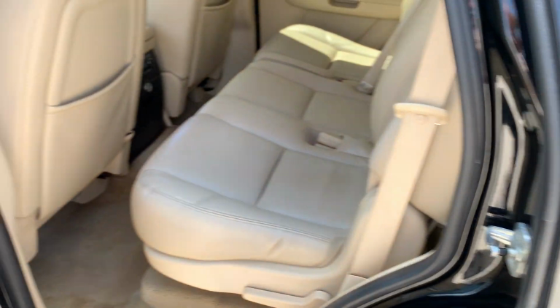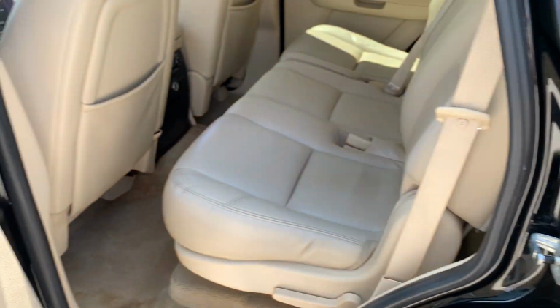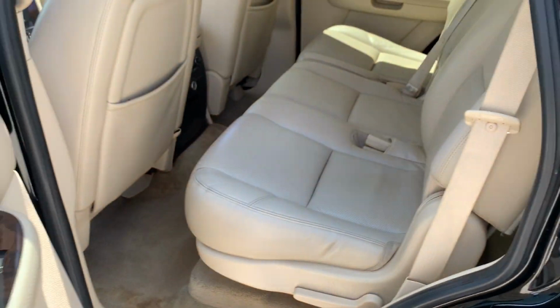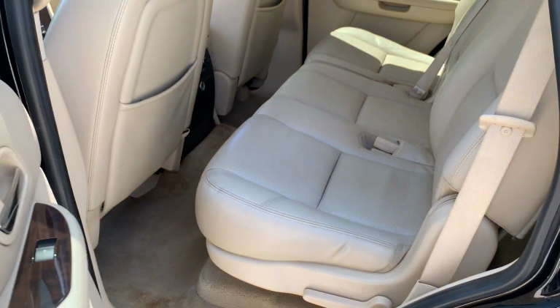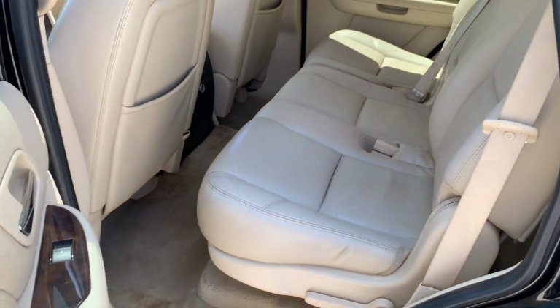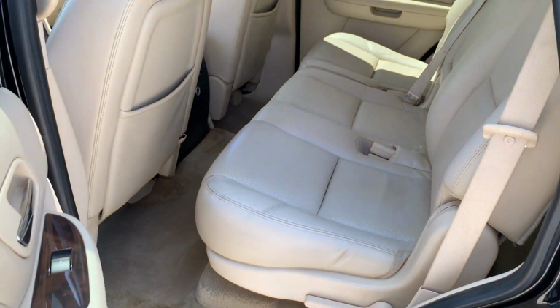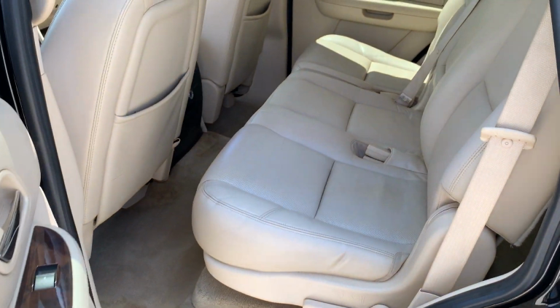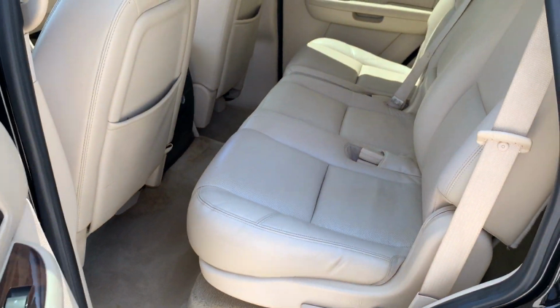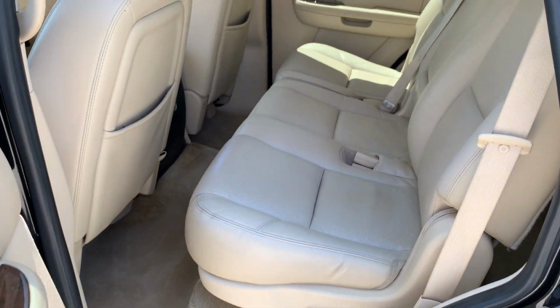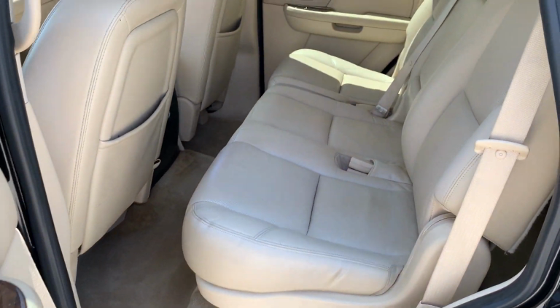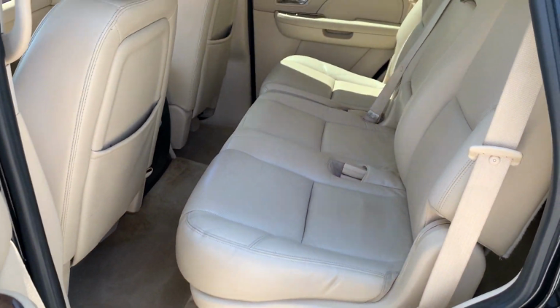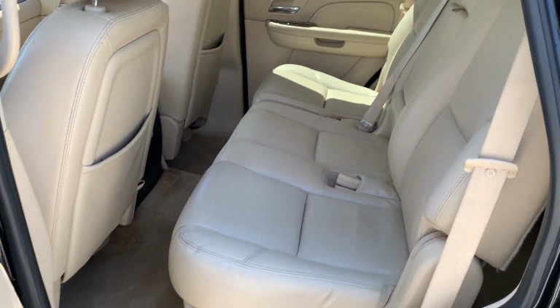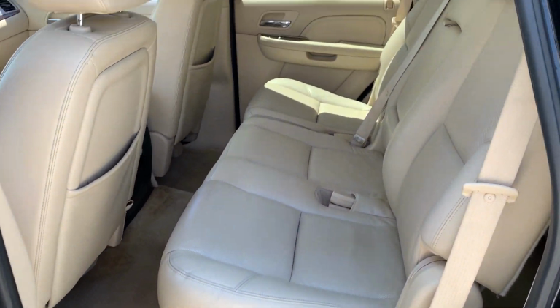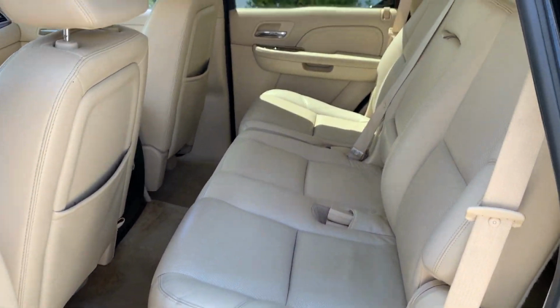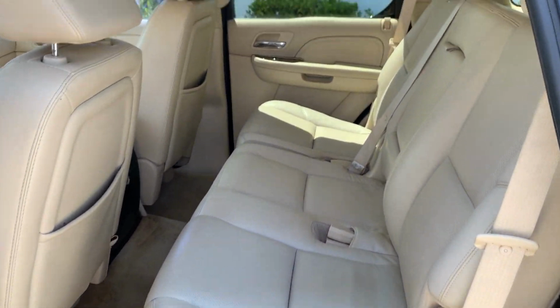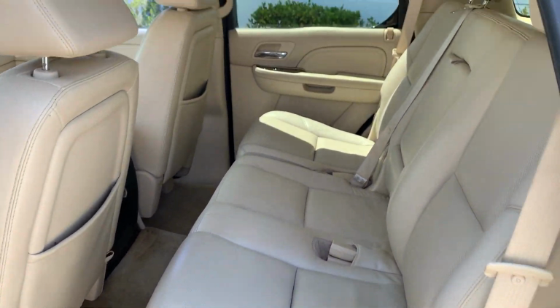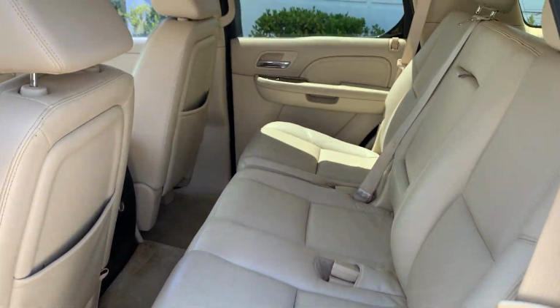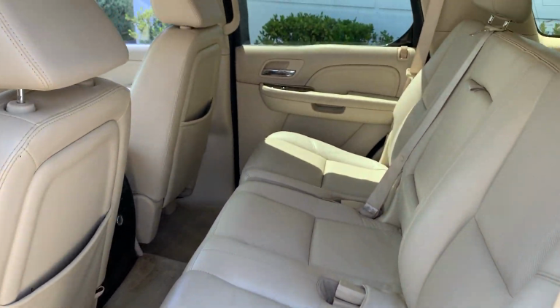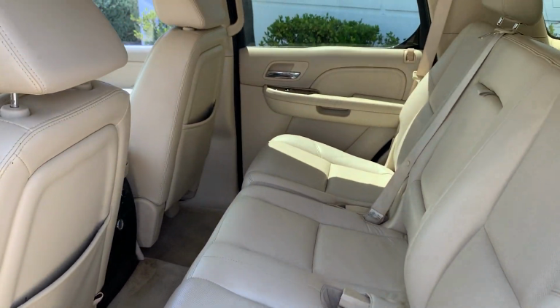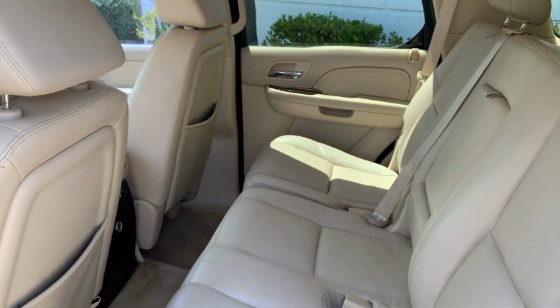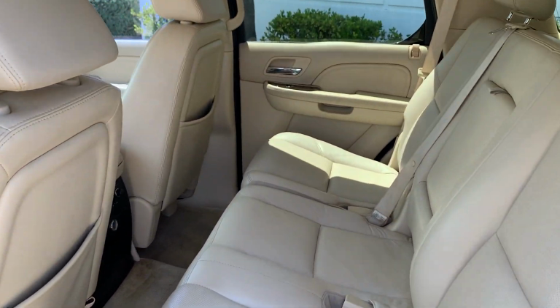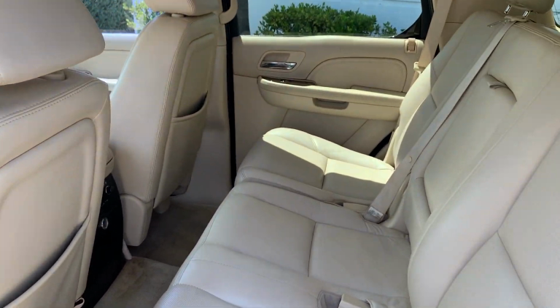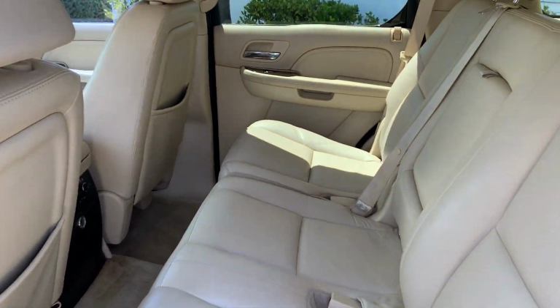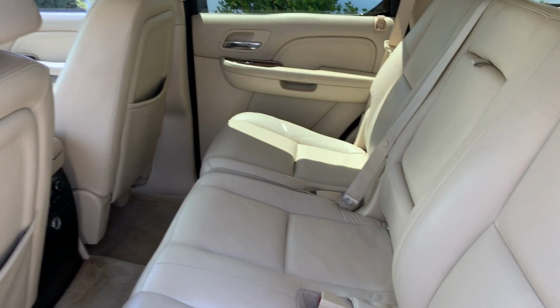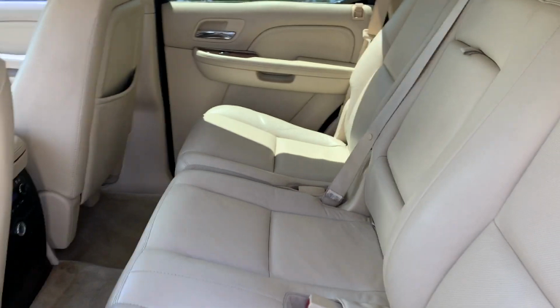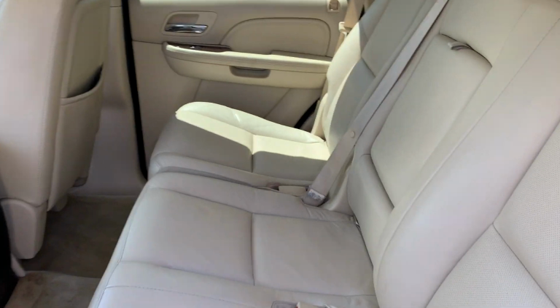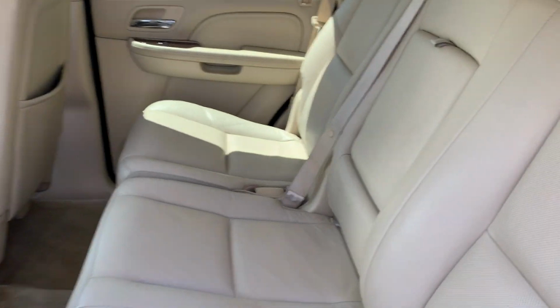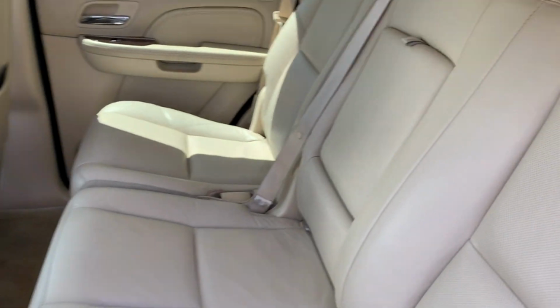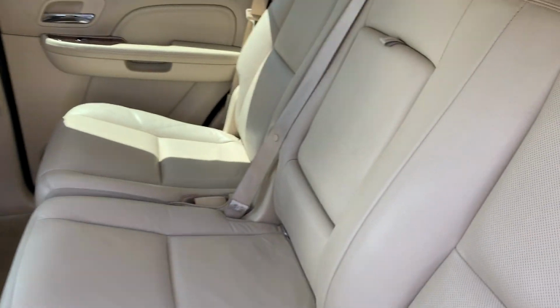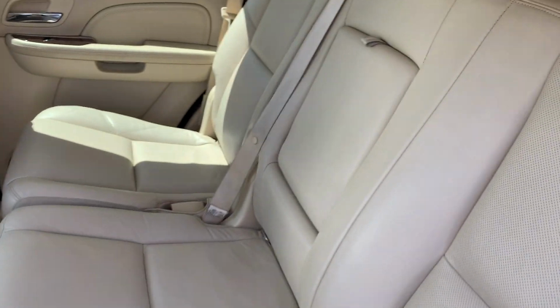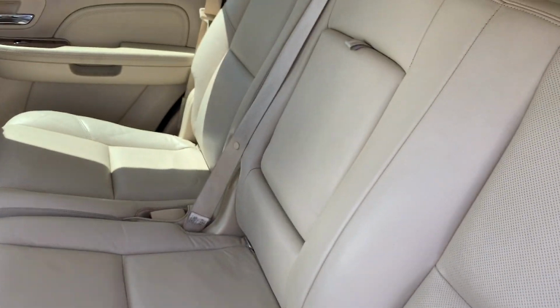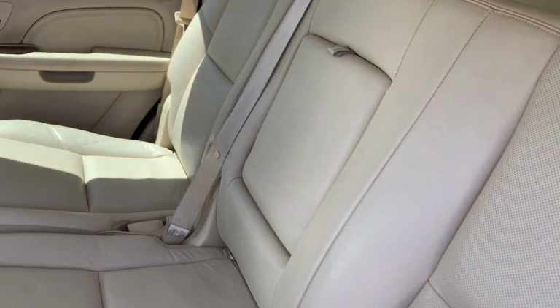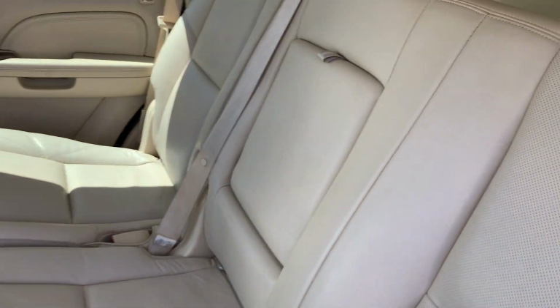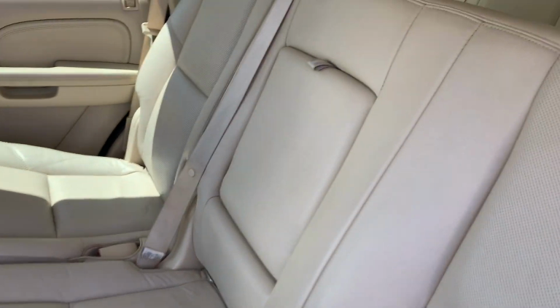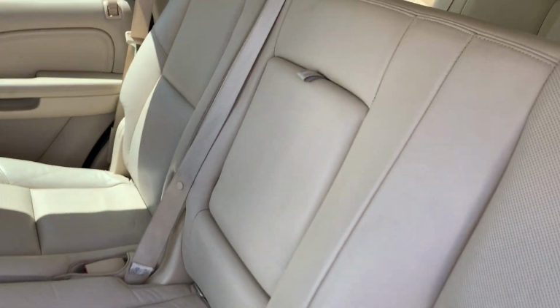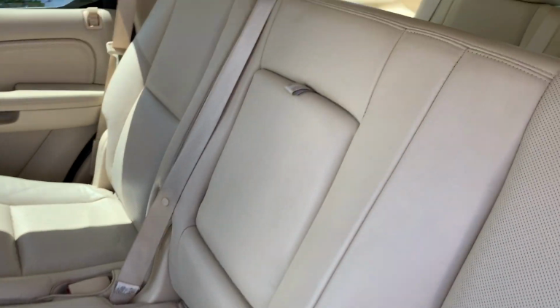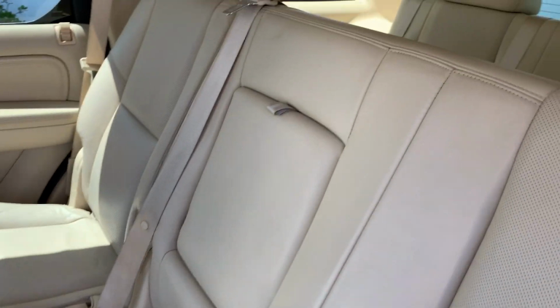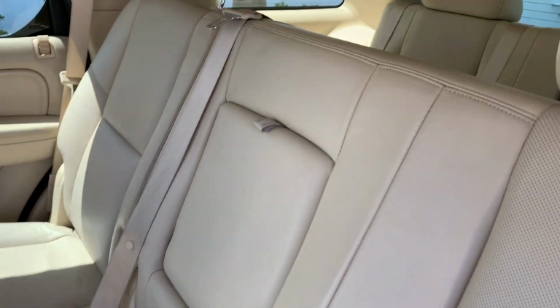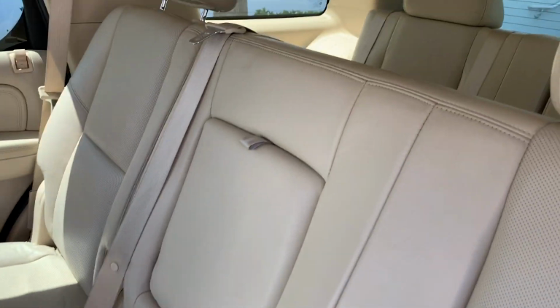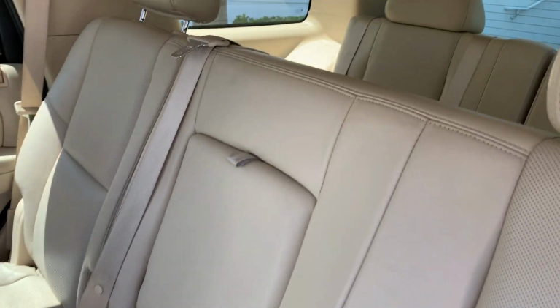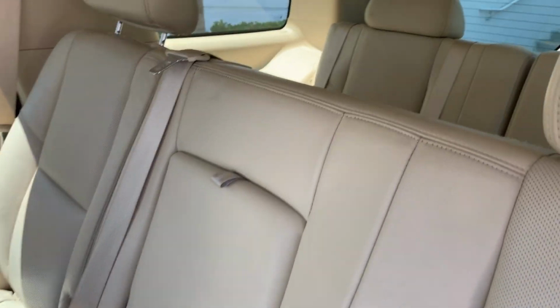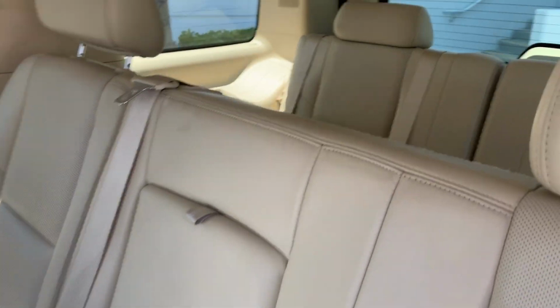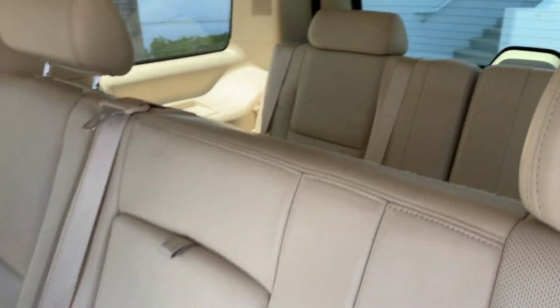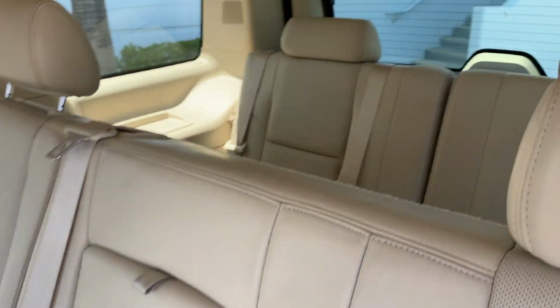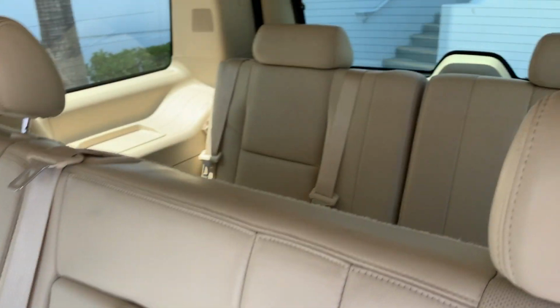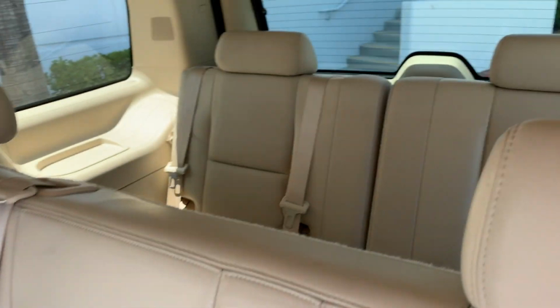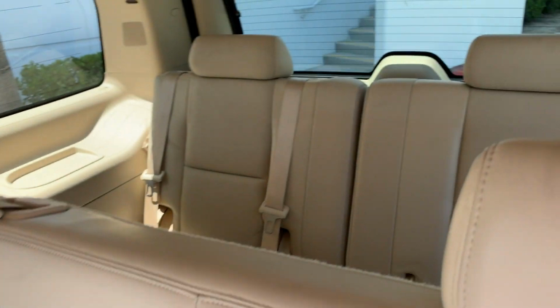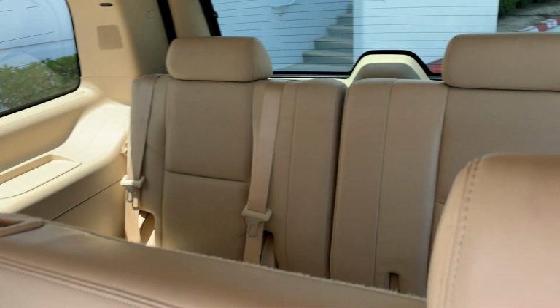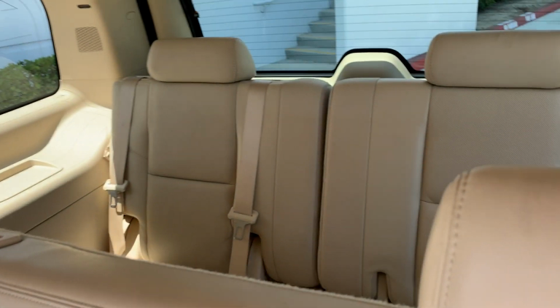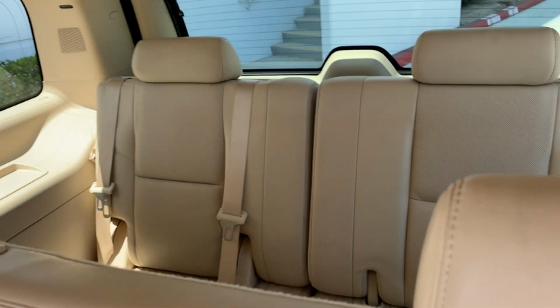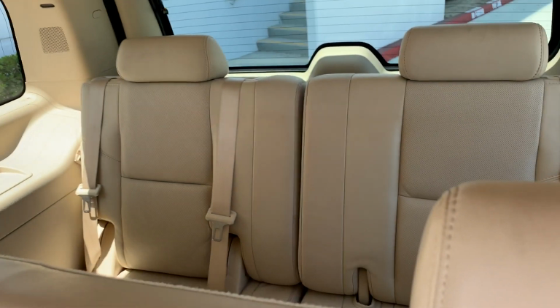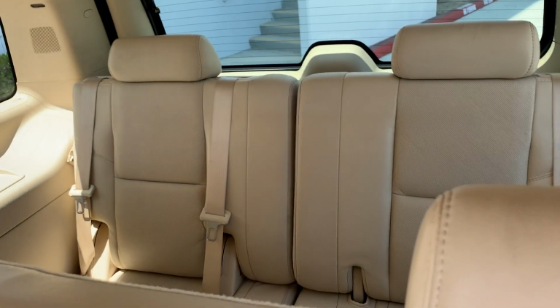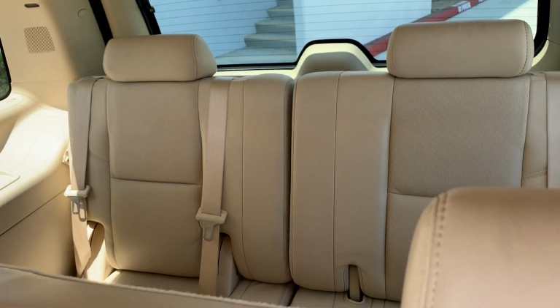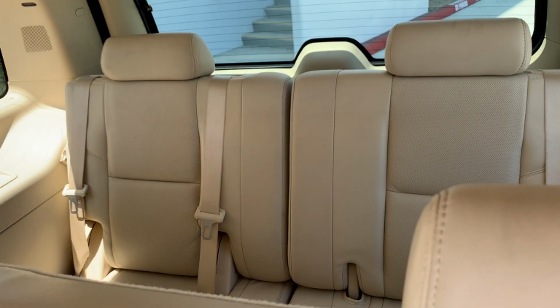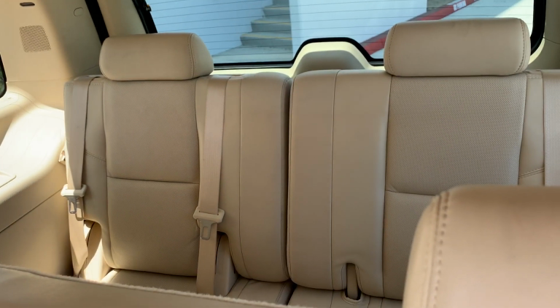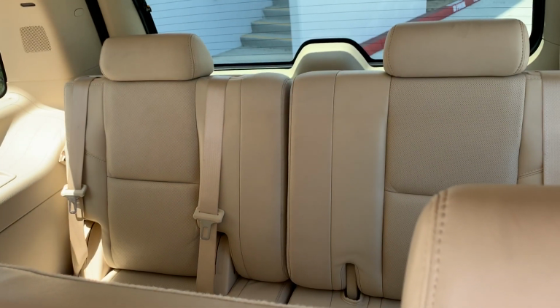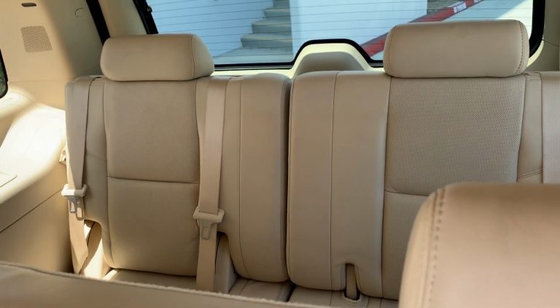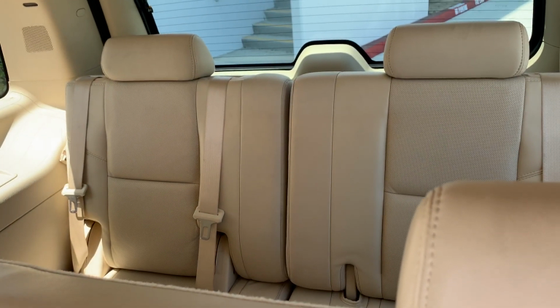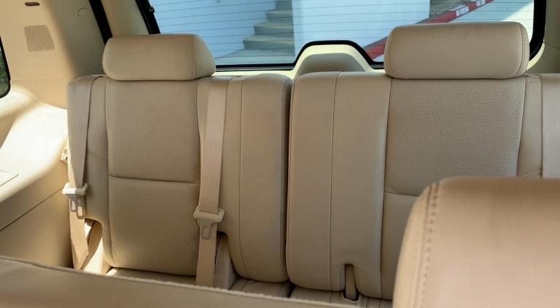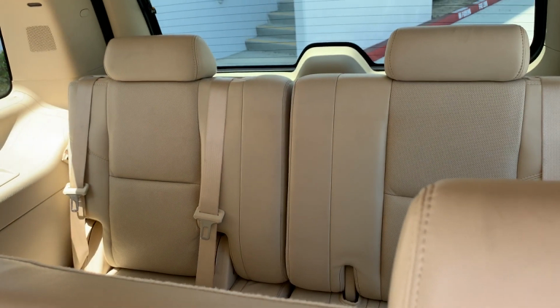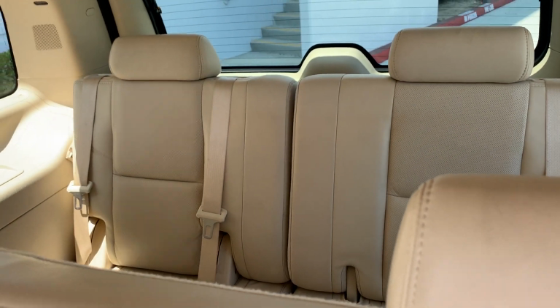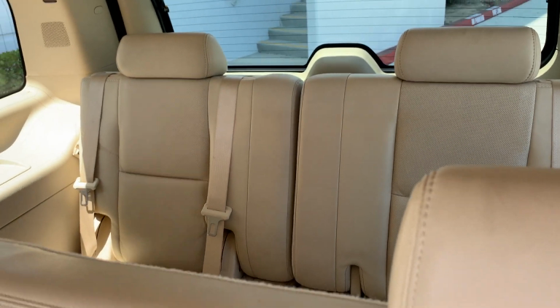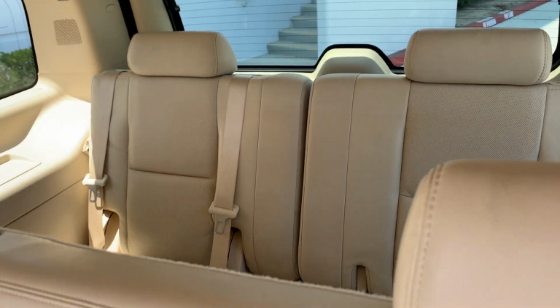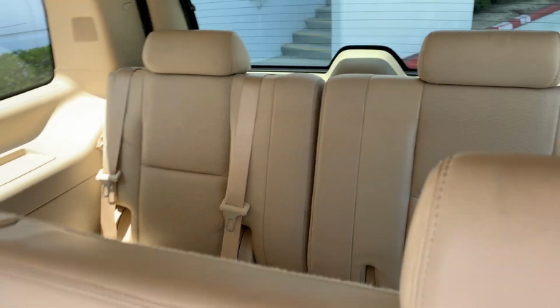Look at the back seats — very clean, looks like they've never been used. You actually have a third row seat on this one as well.